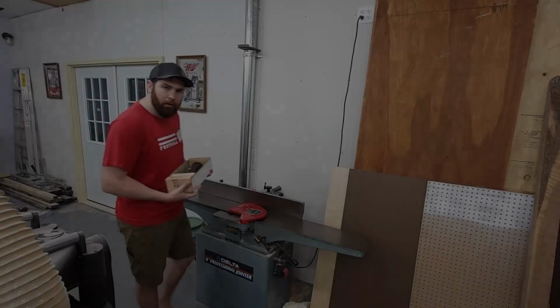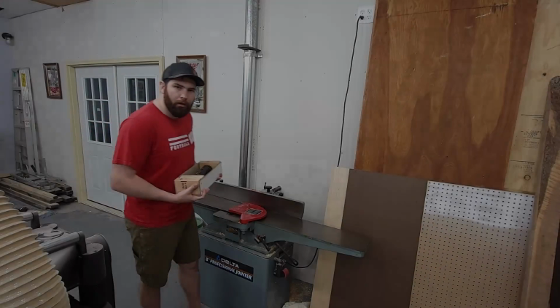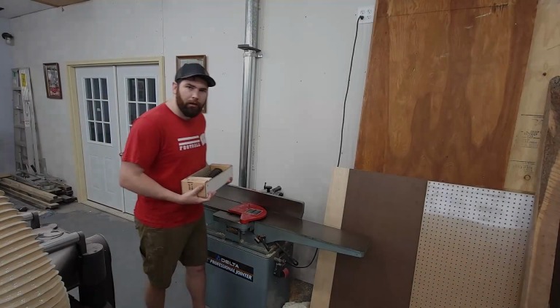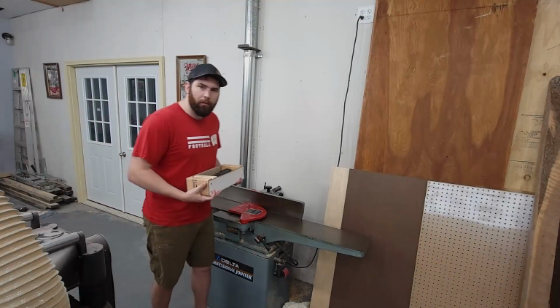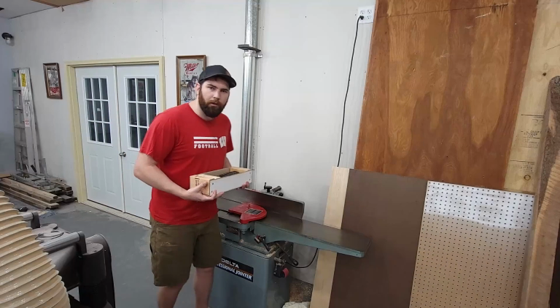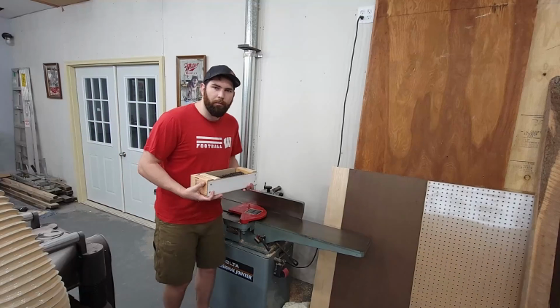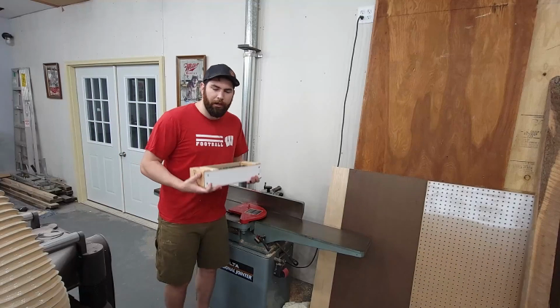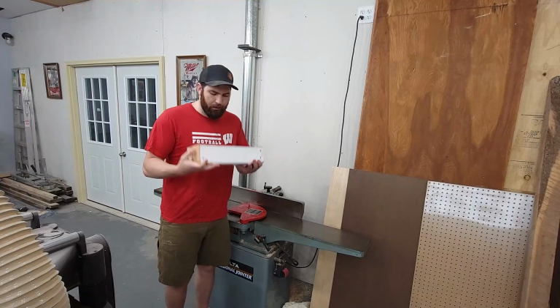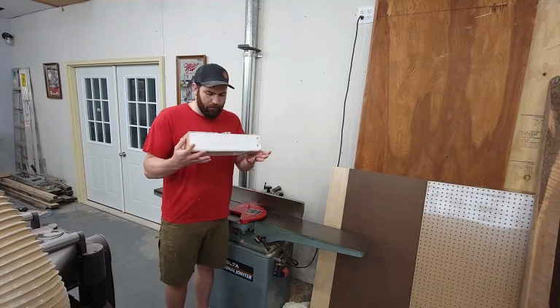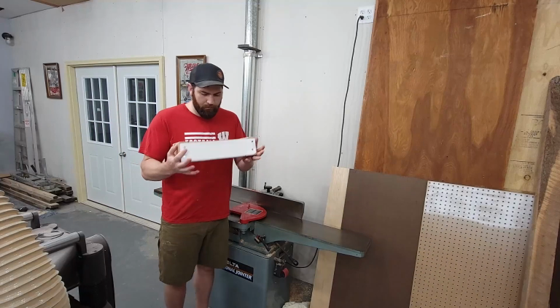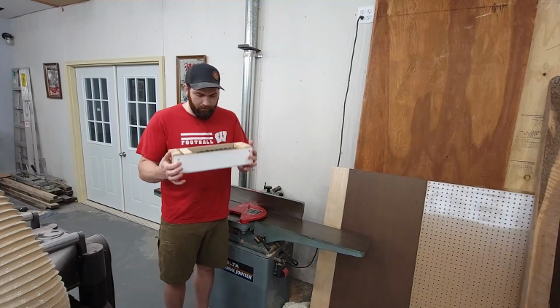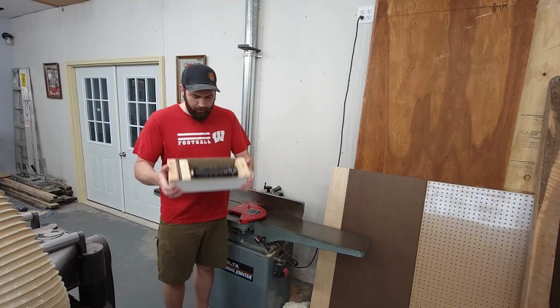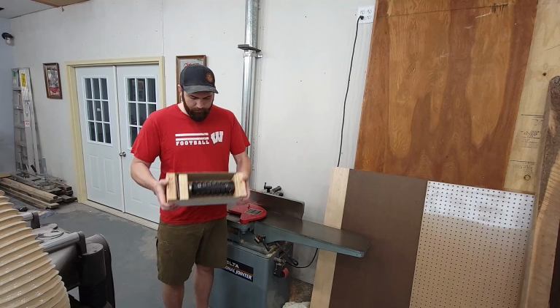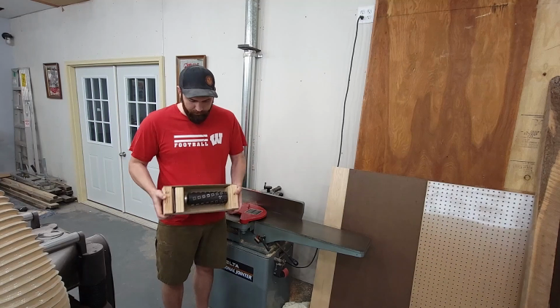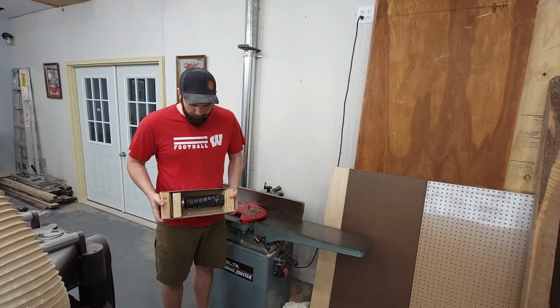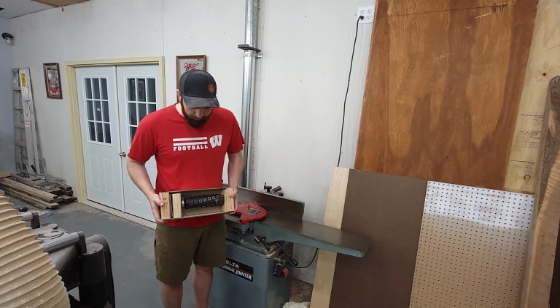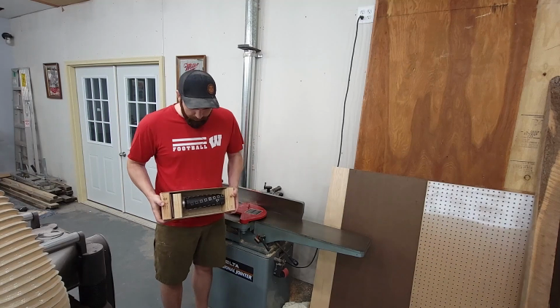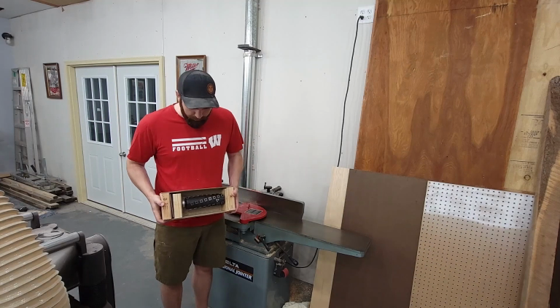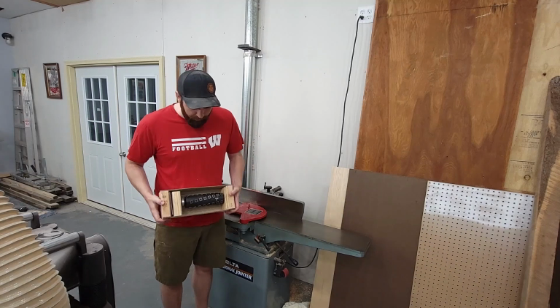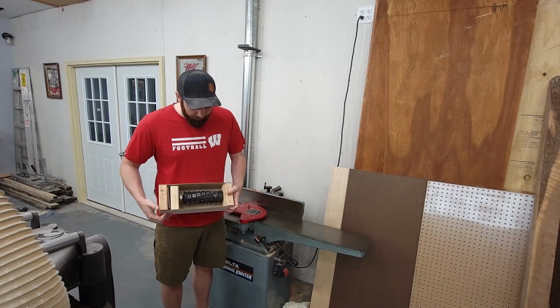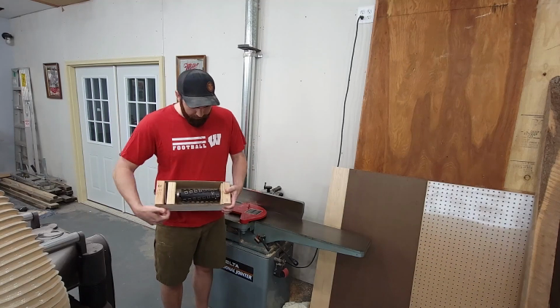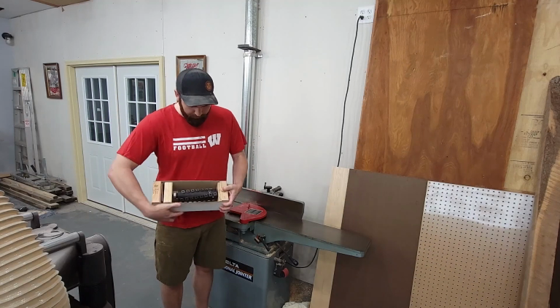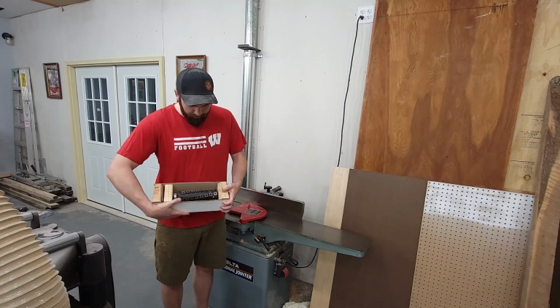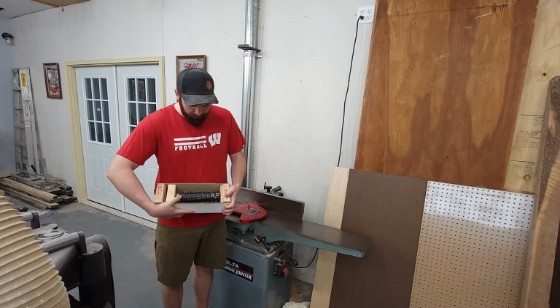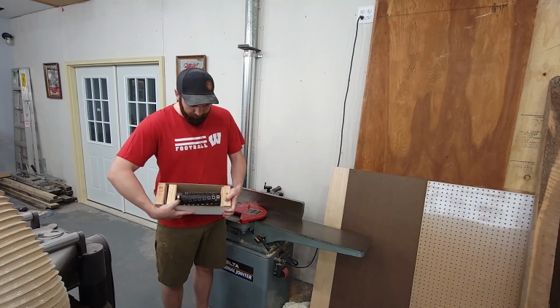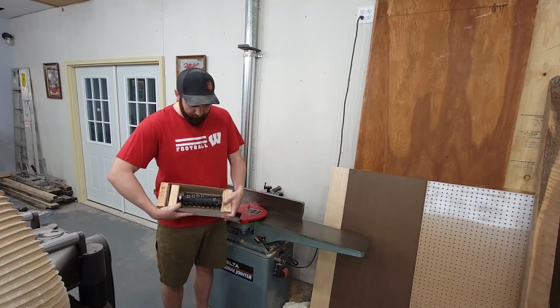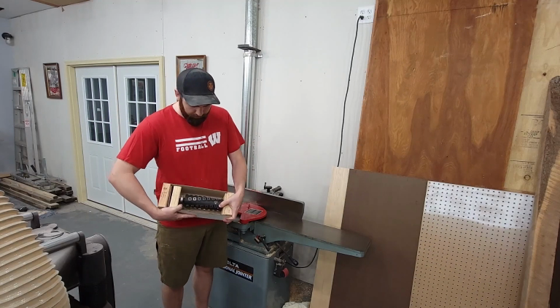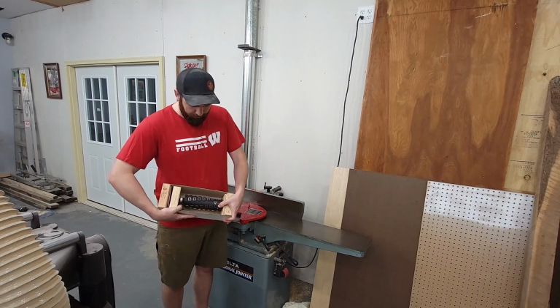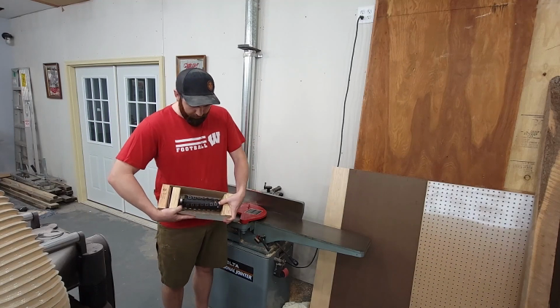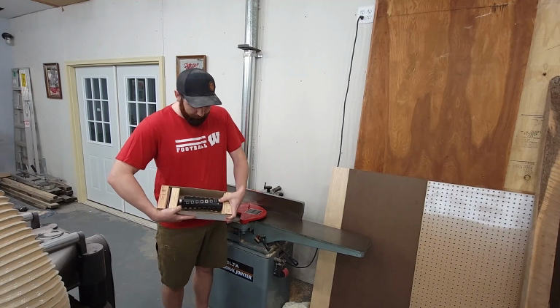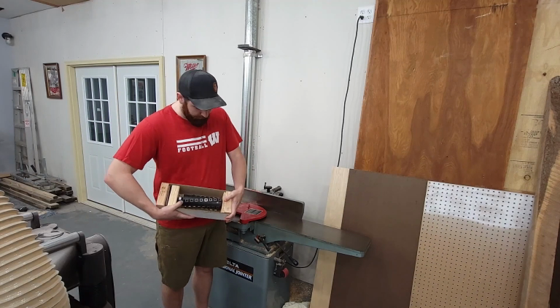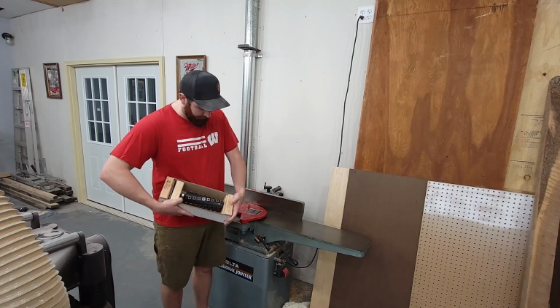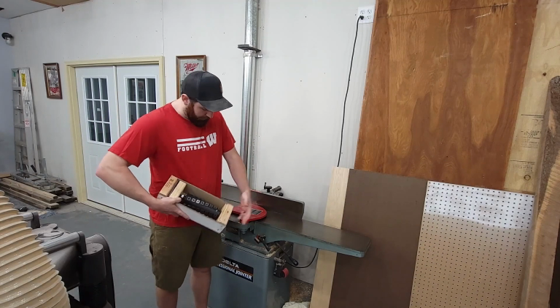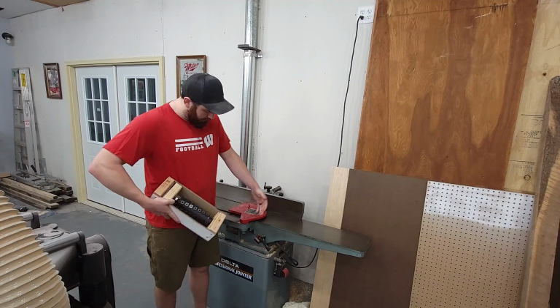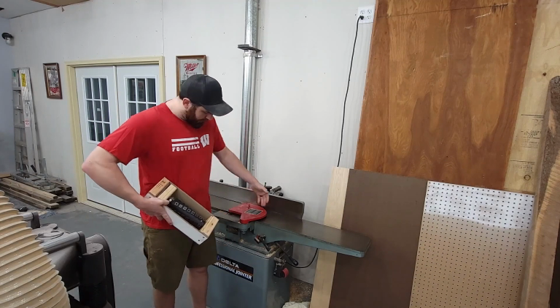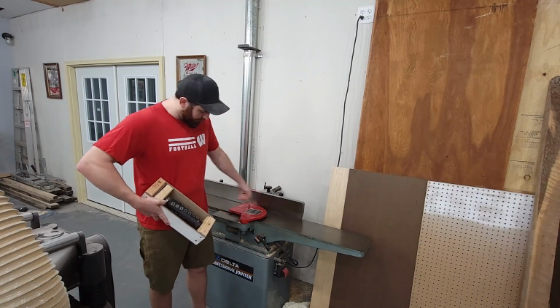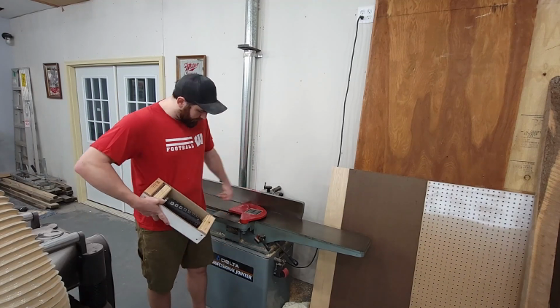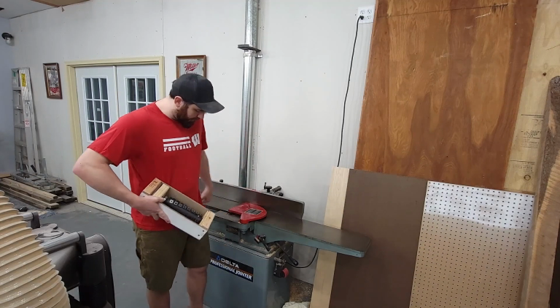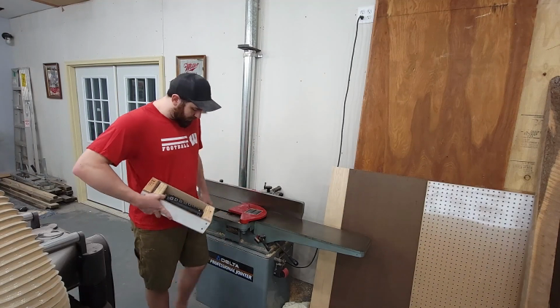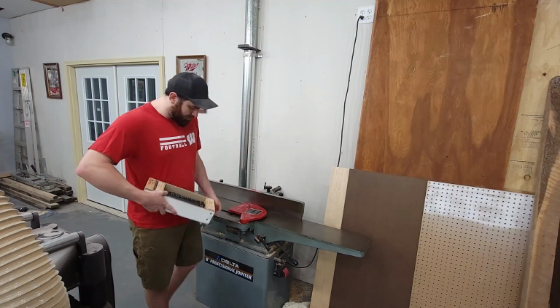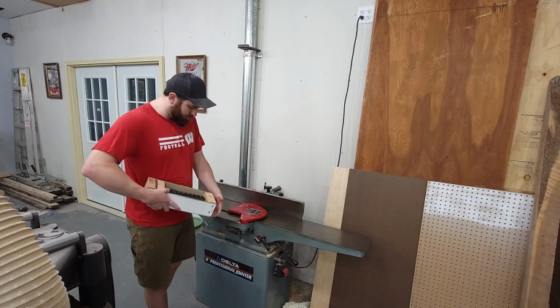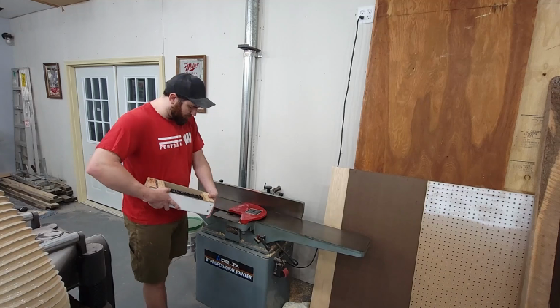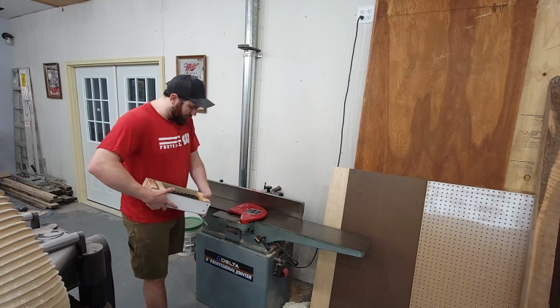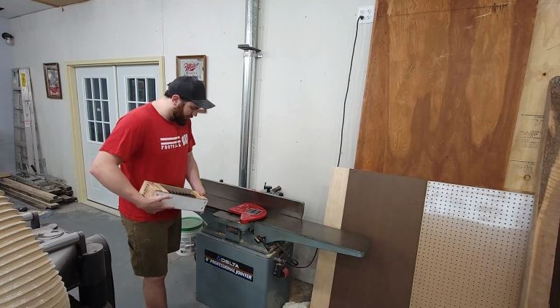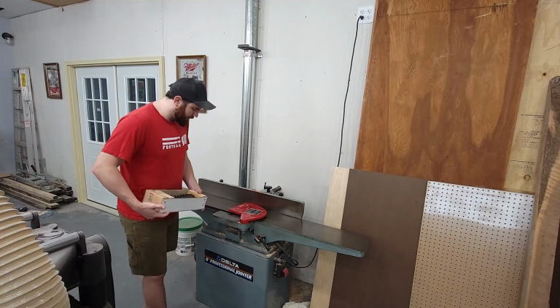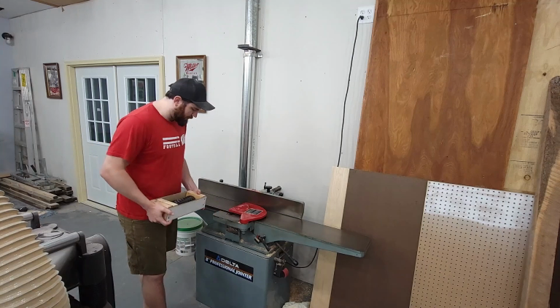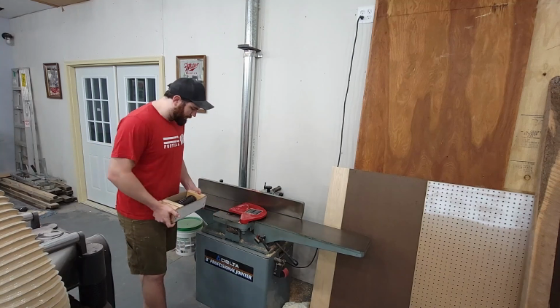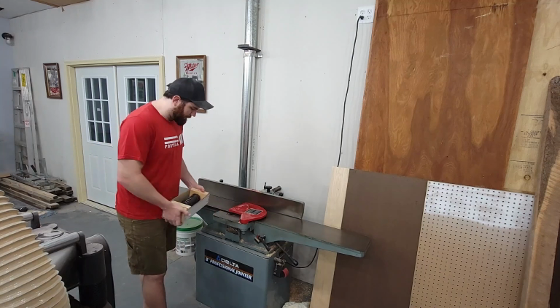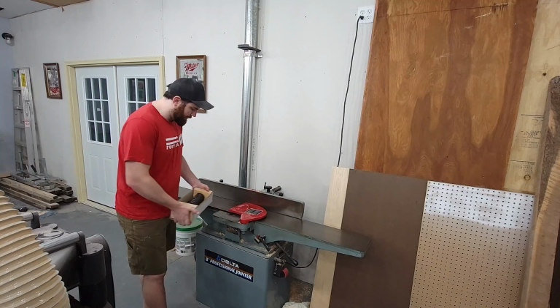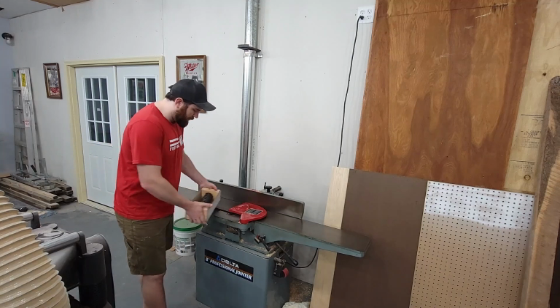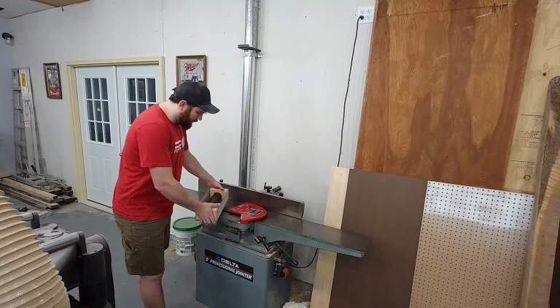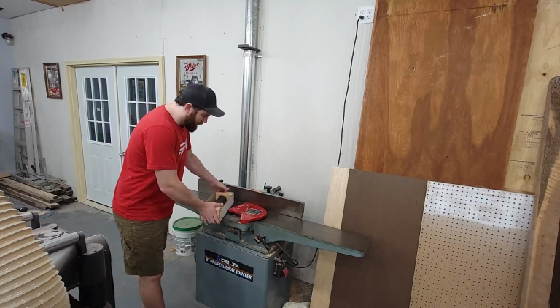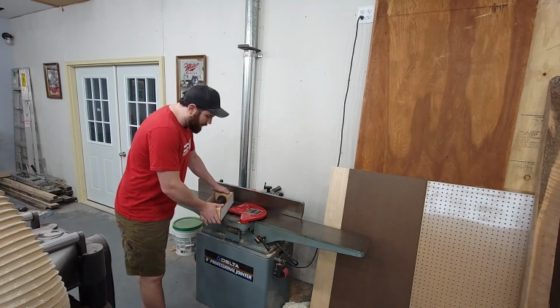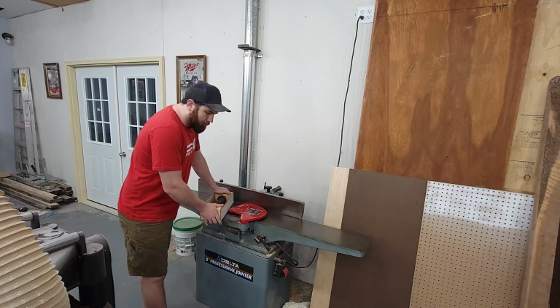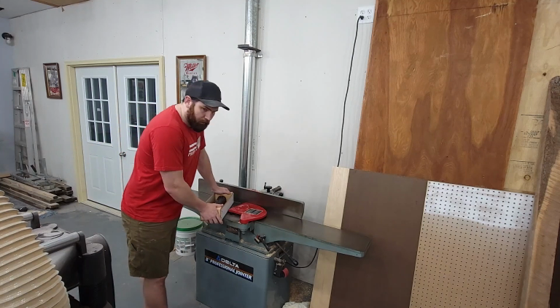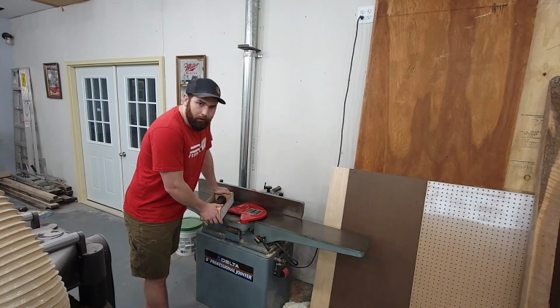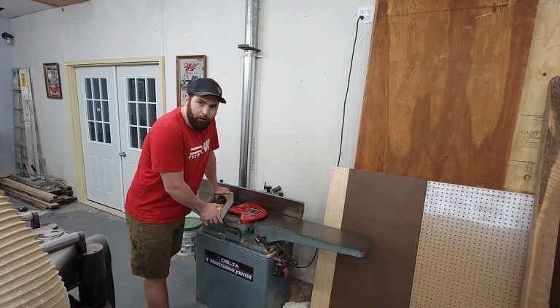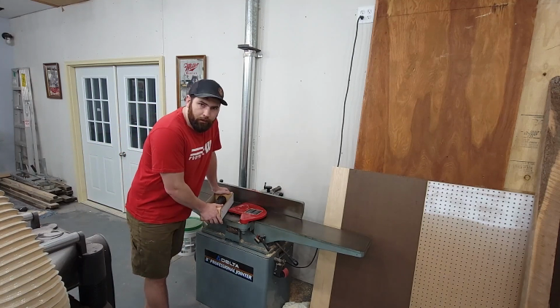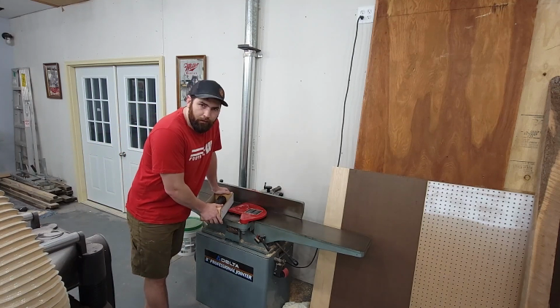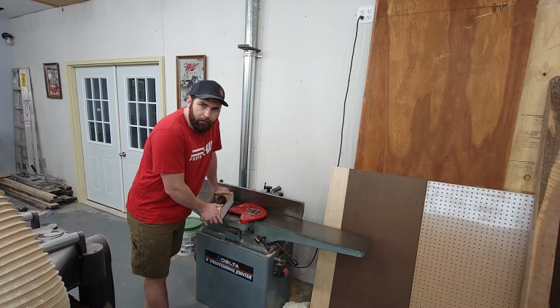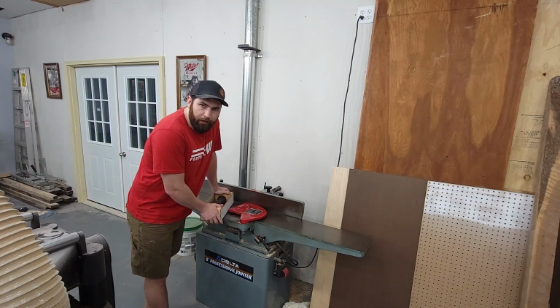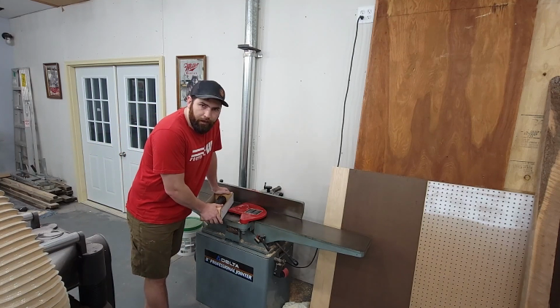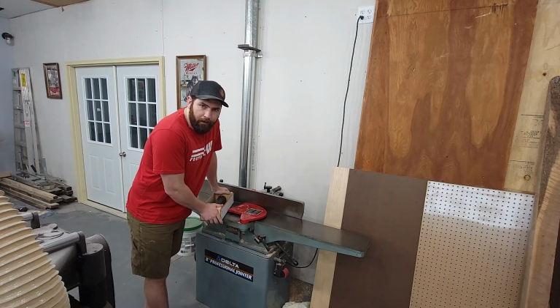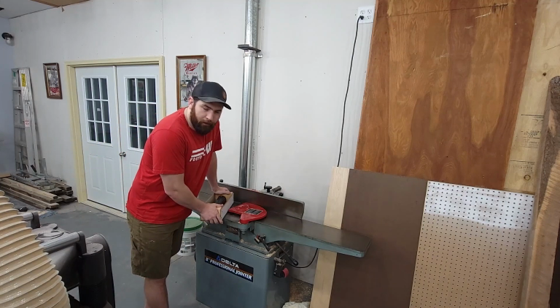Hey, welcome back. In today's video we're going to be putting on this Shelix head onto this Delta 8-inch jointer, so let's get at her.